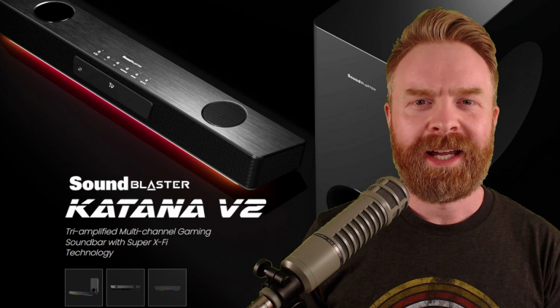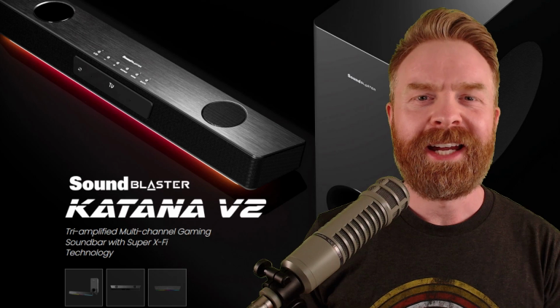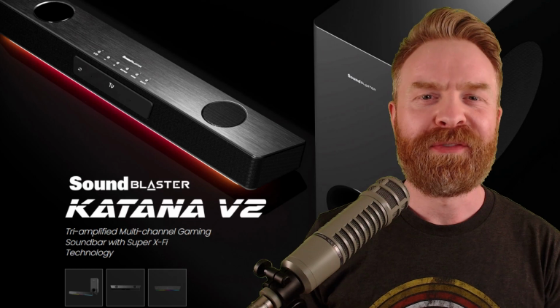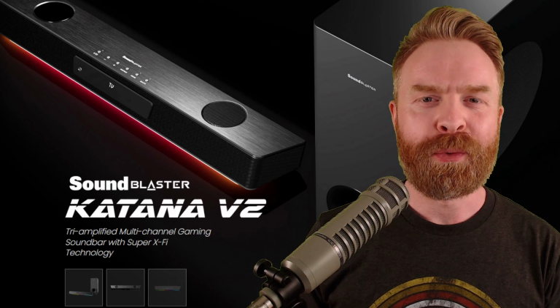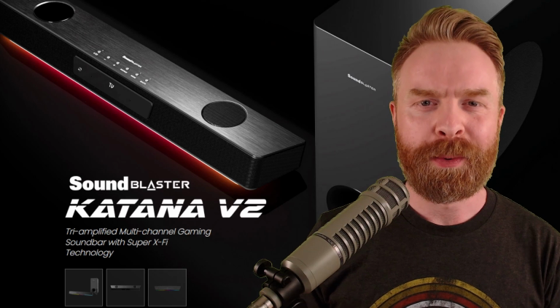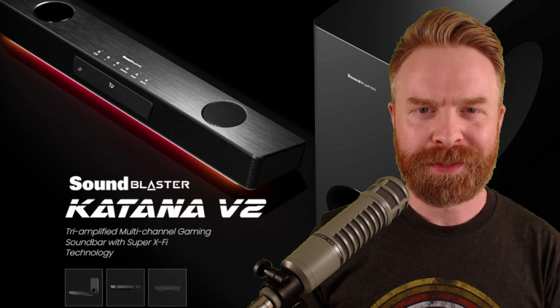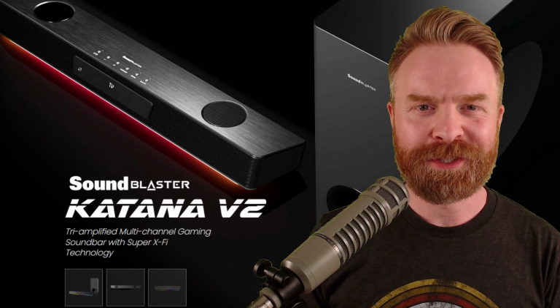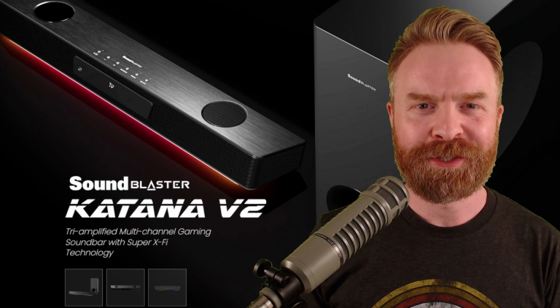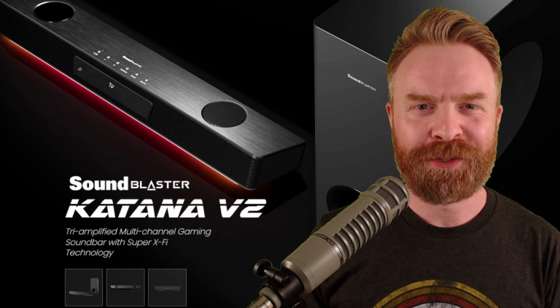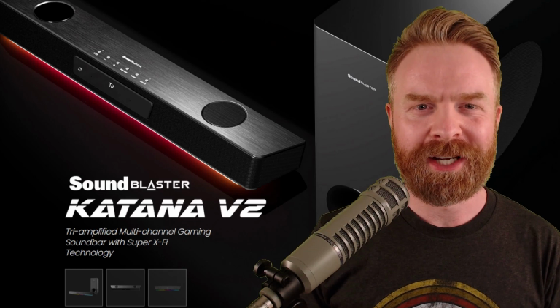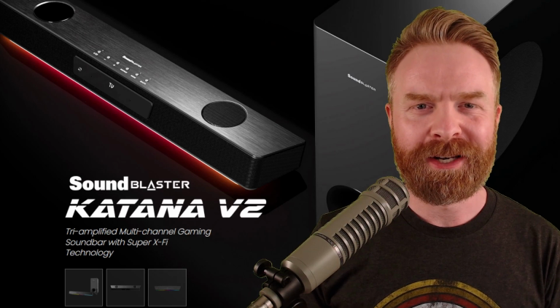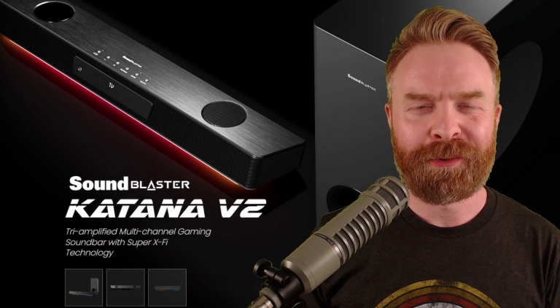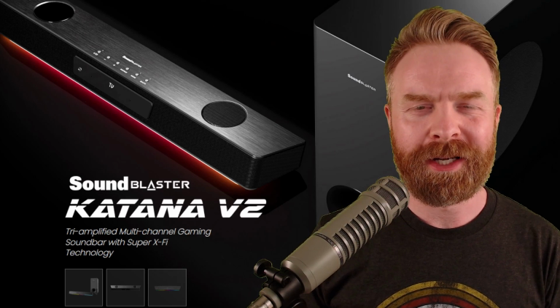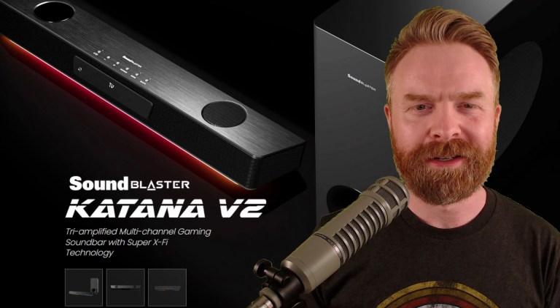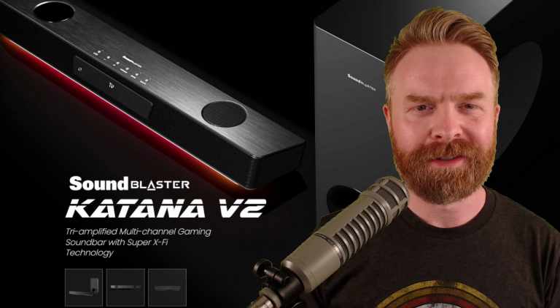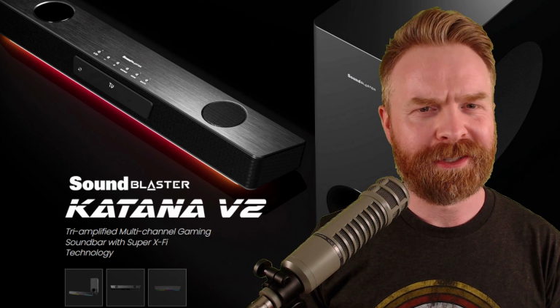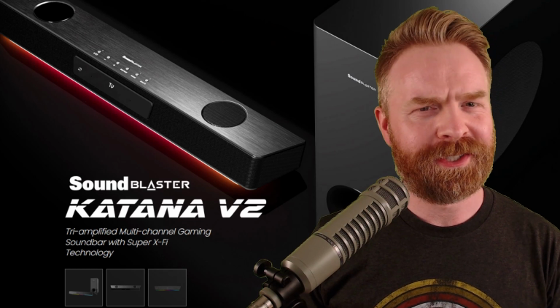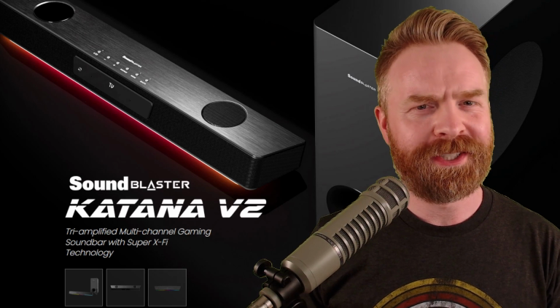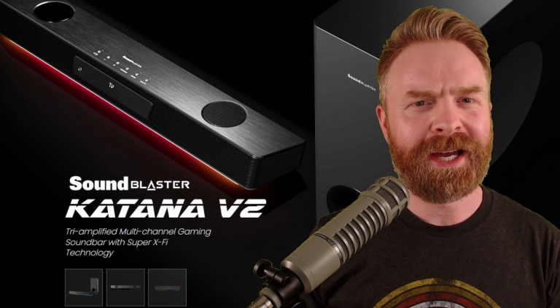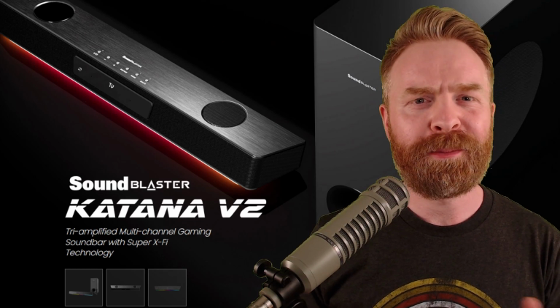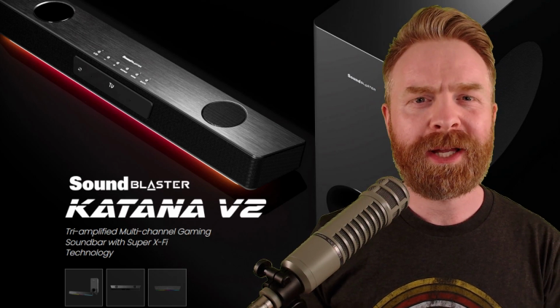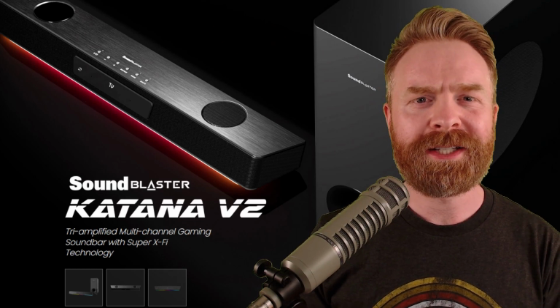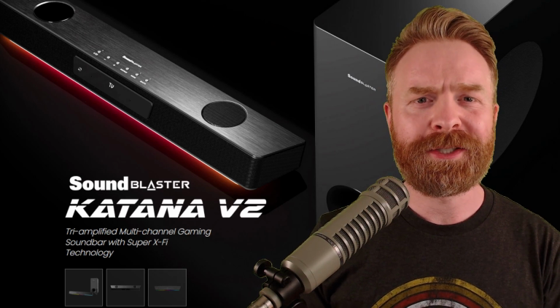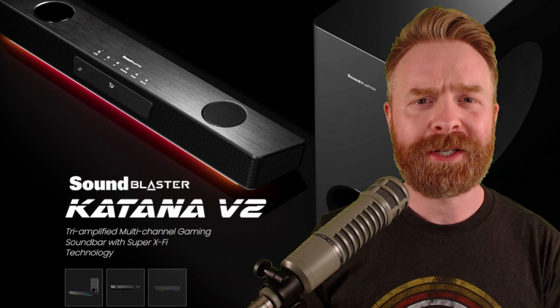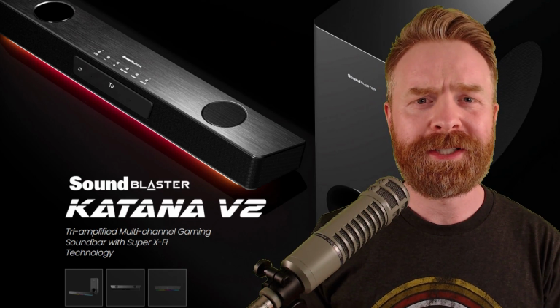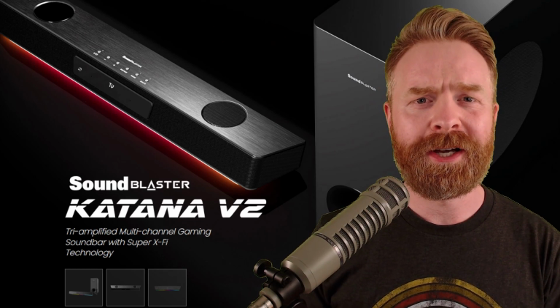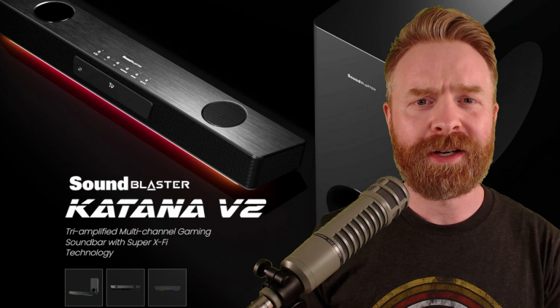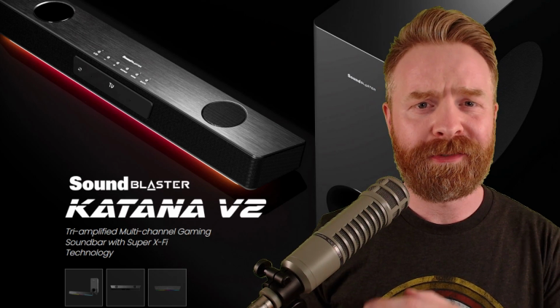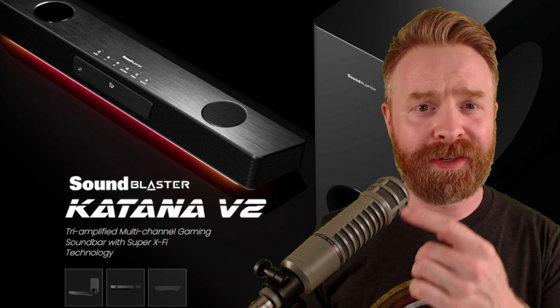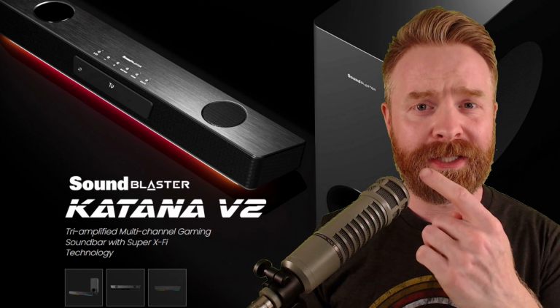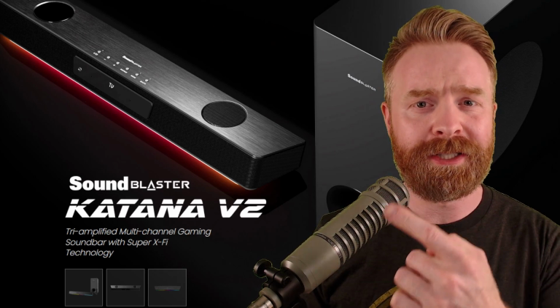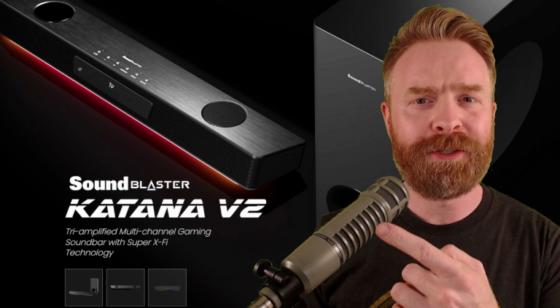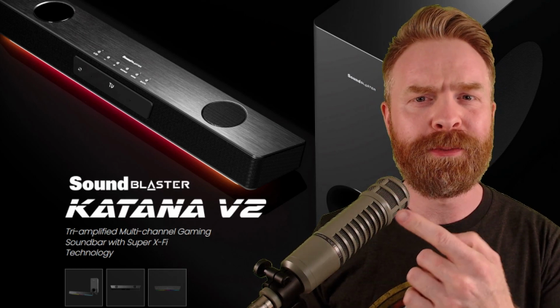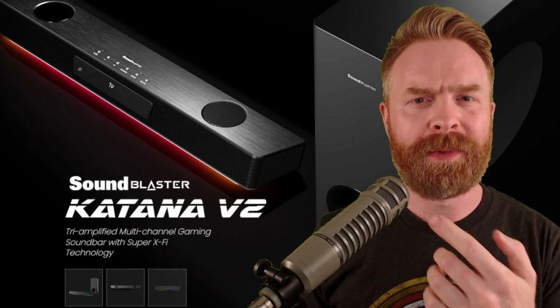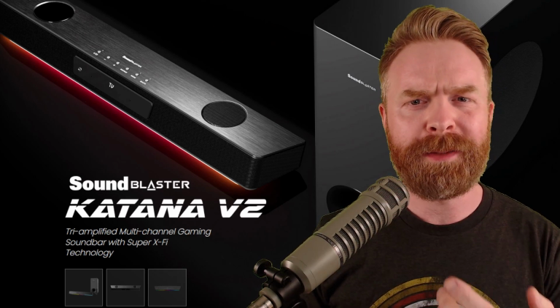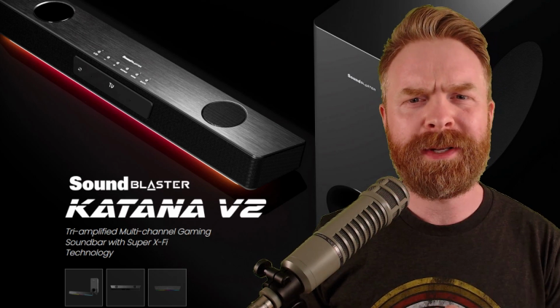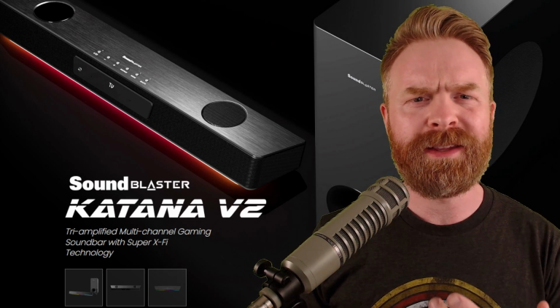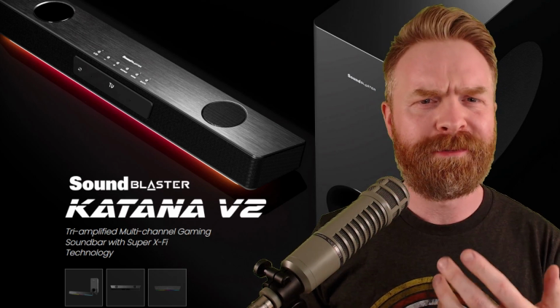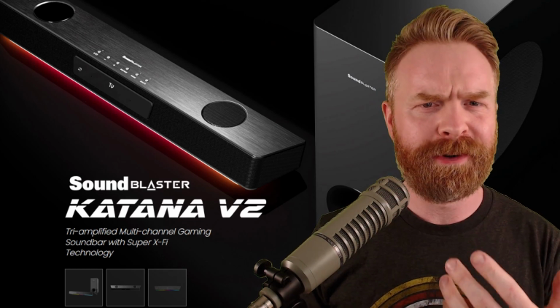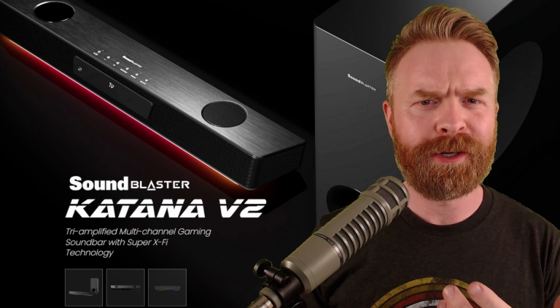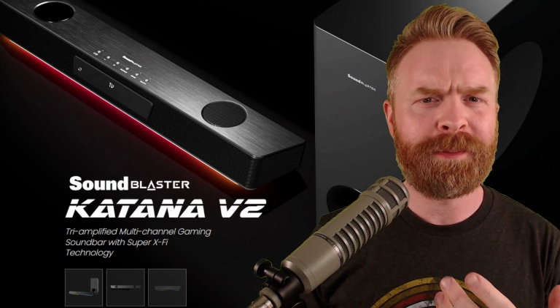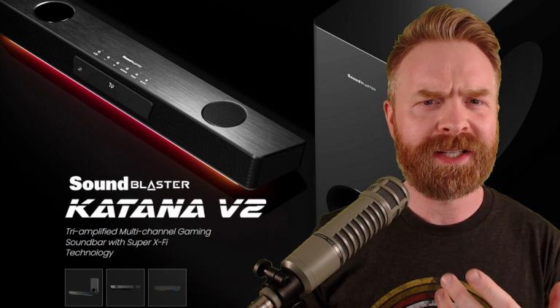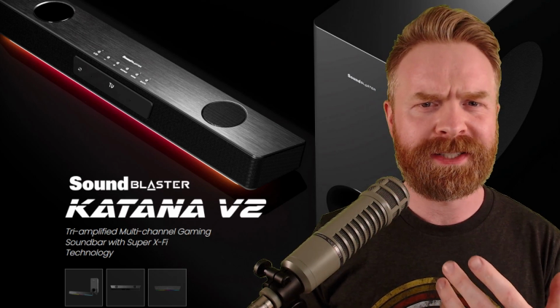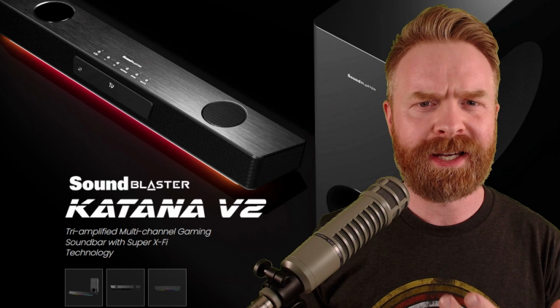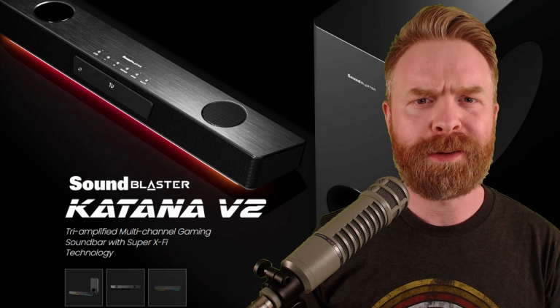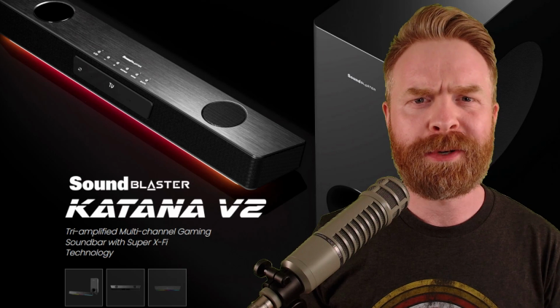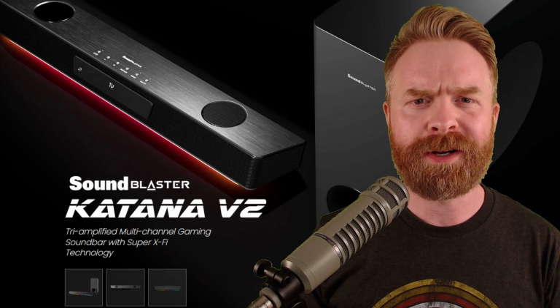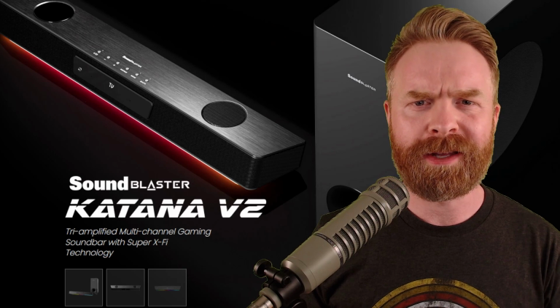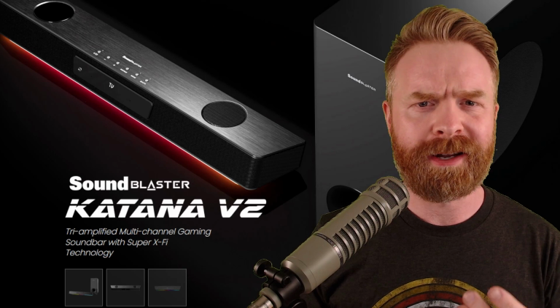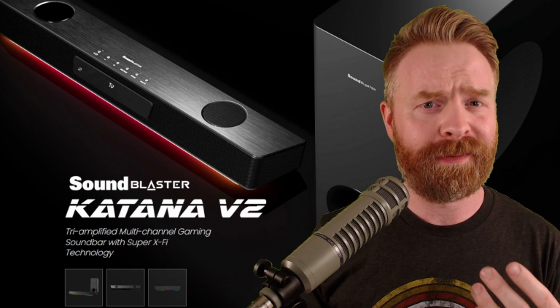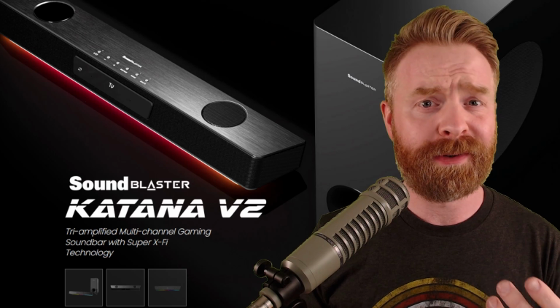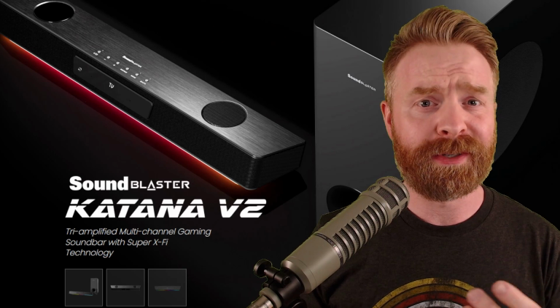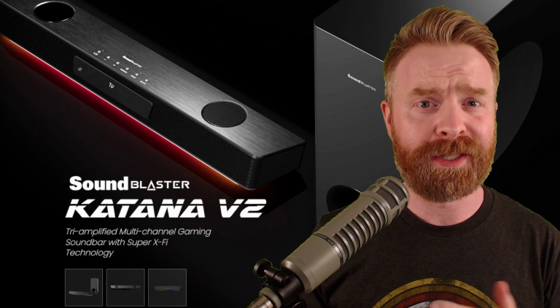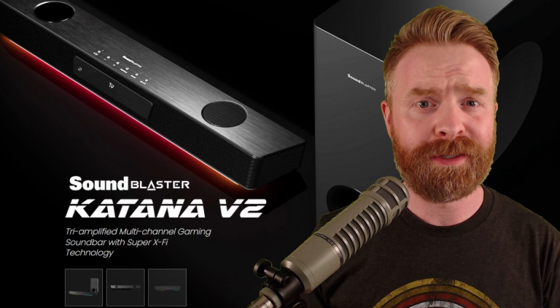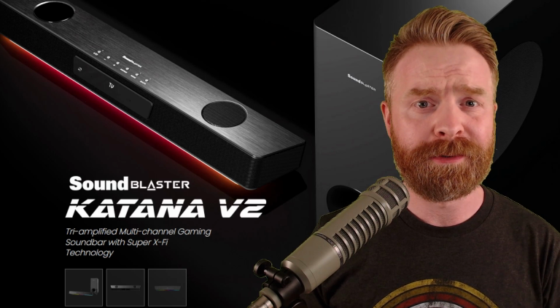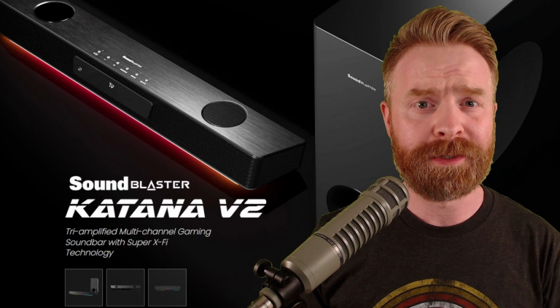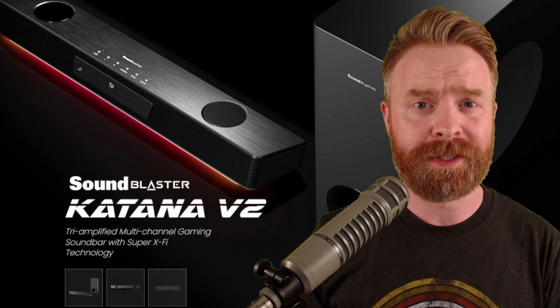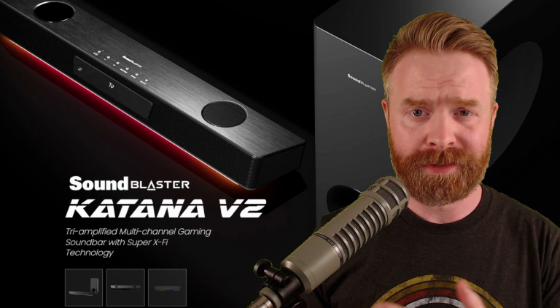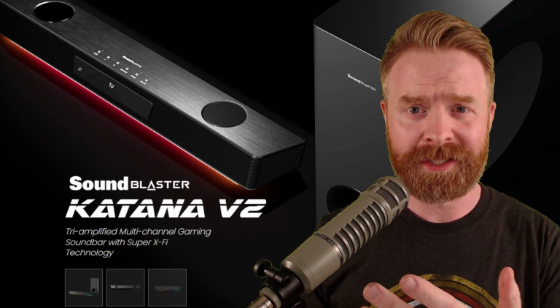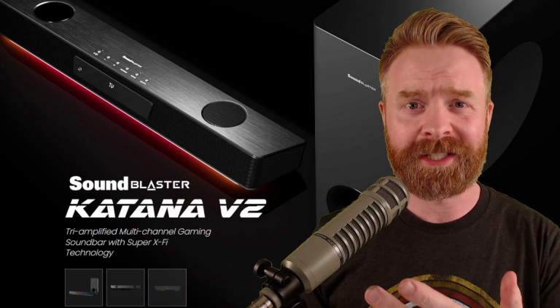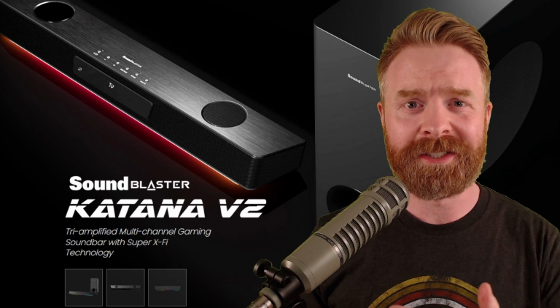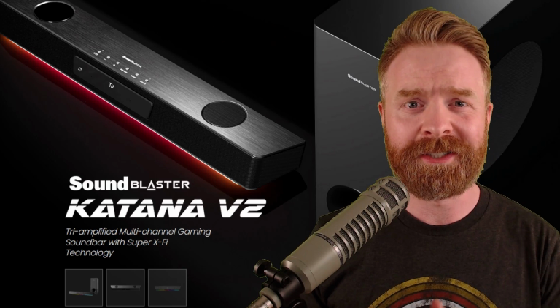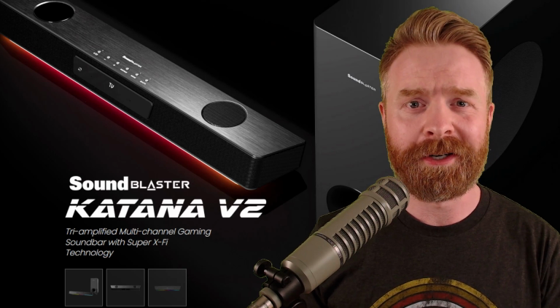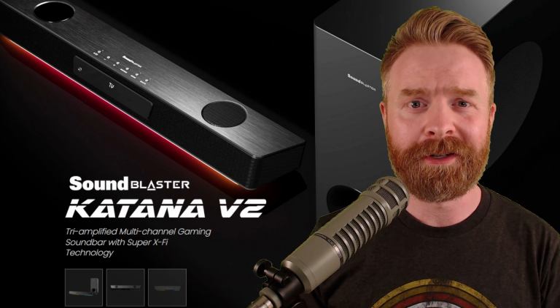Hey everyone, Mr. Sujano here. The Sound Blaster Katana V2 might be the very best soundbar that I've ever used. Let's get started.